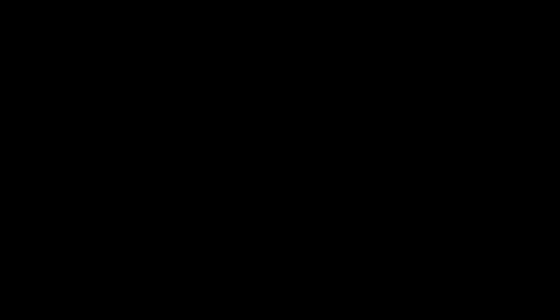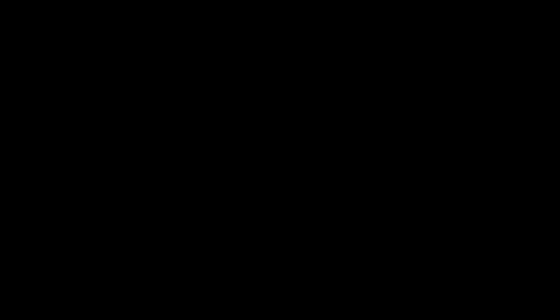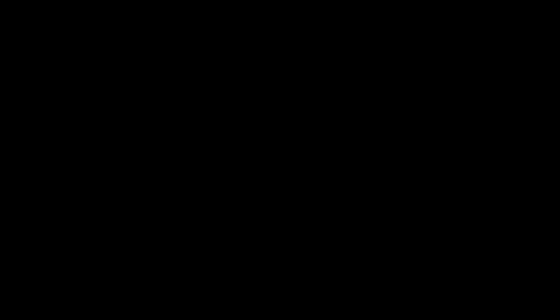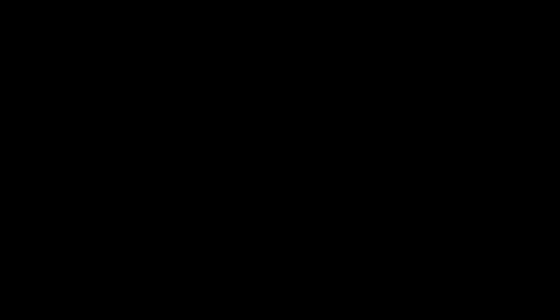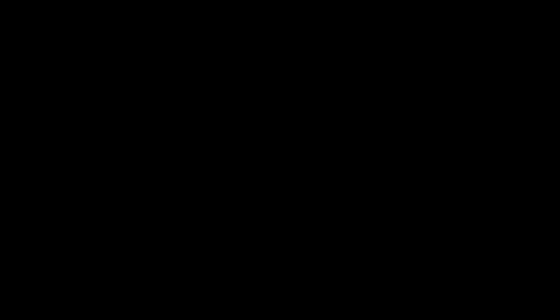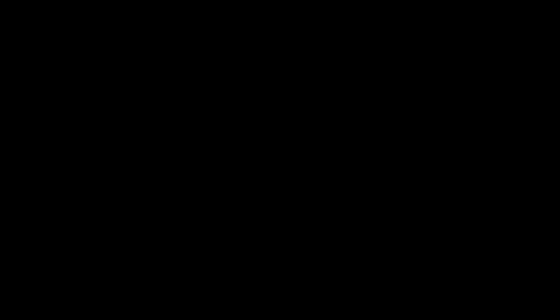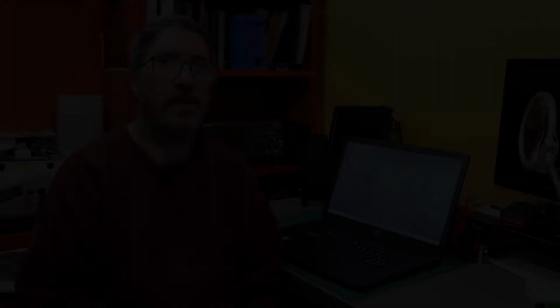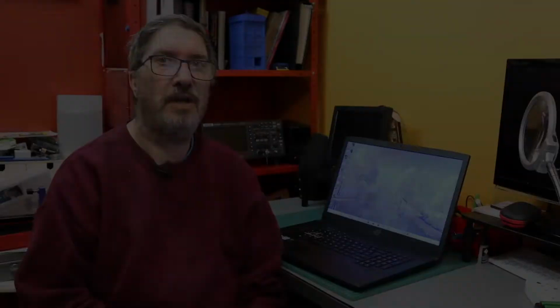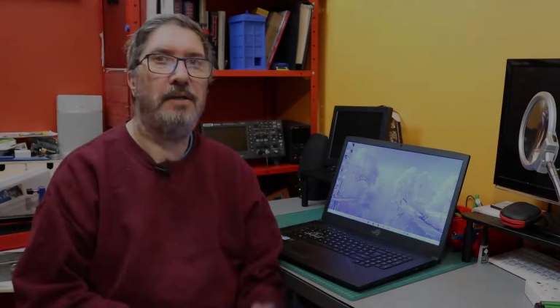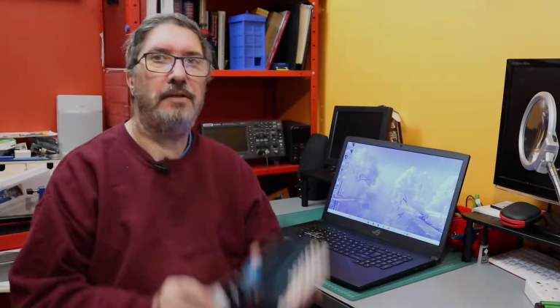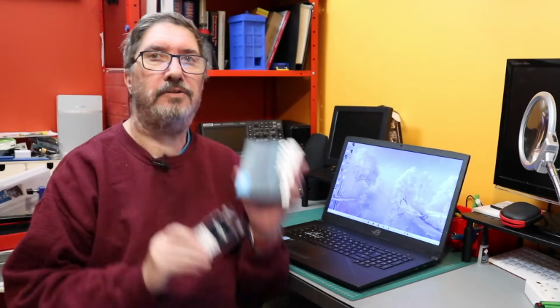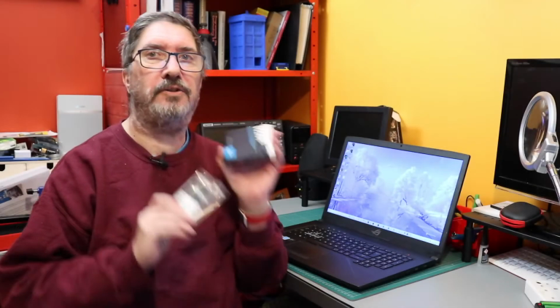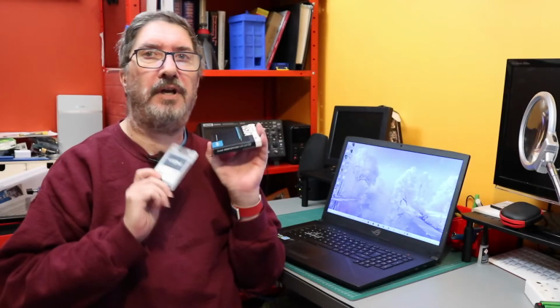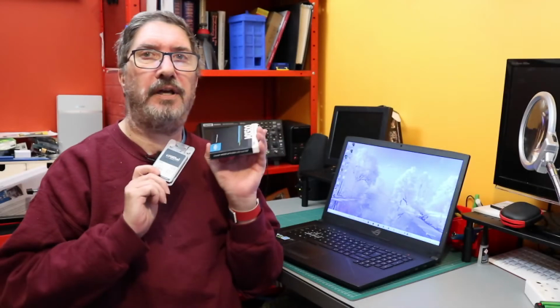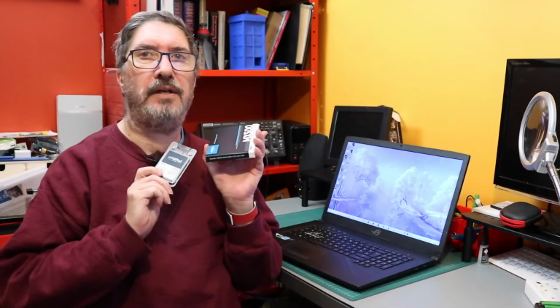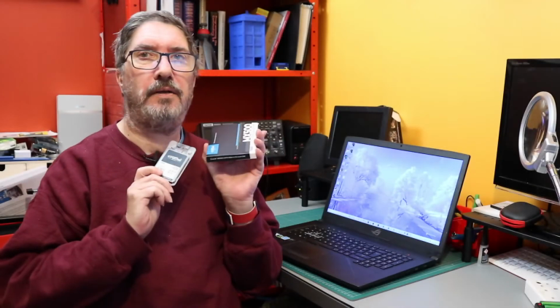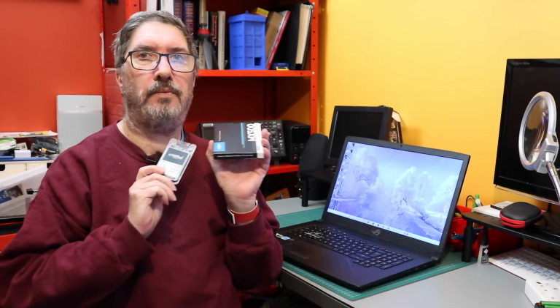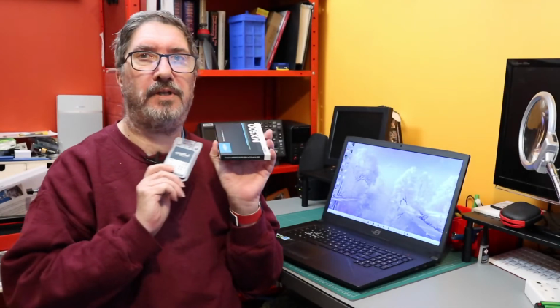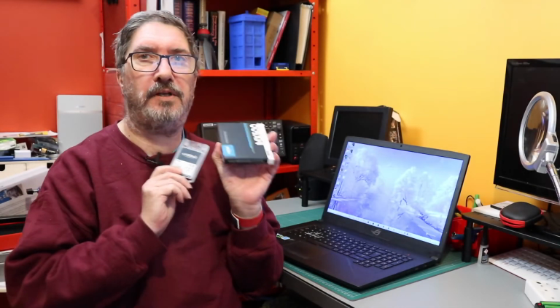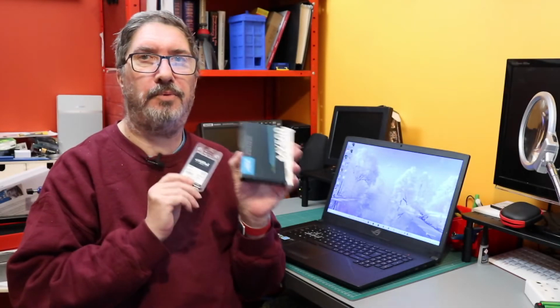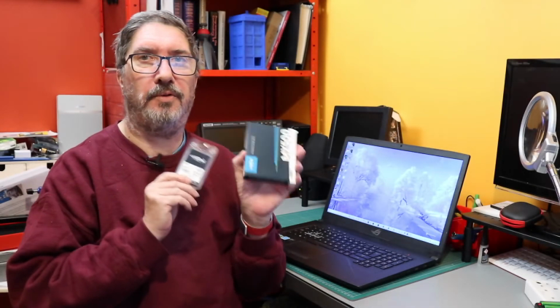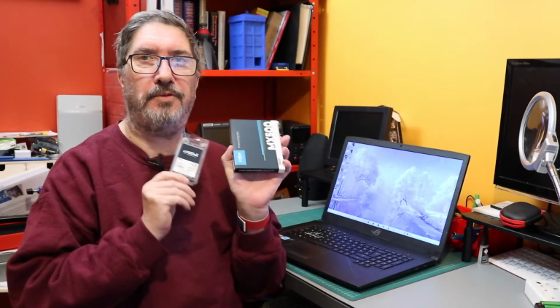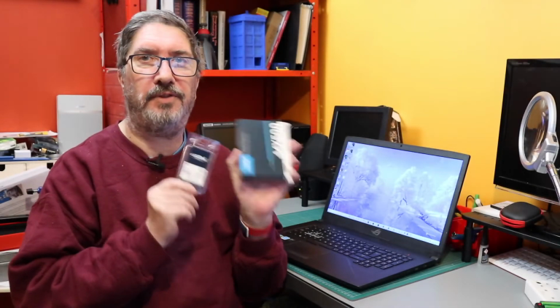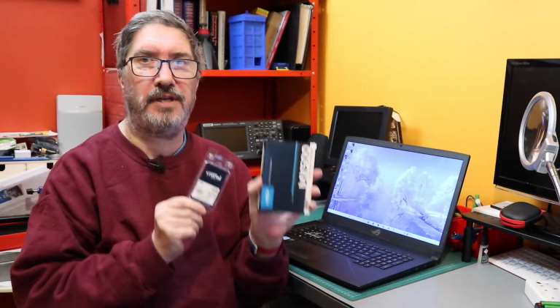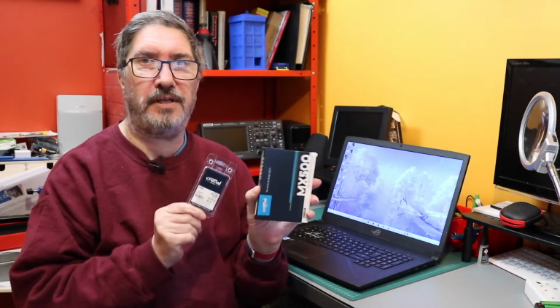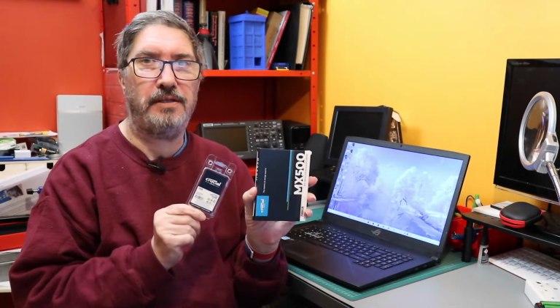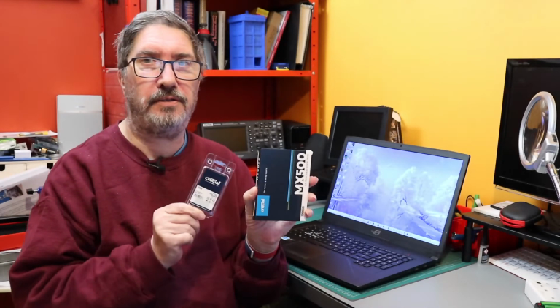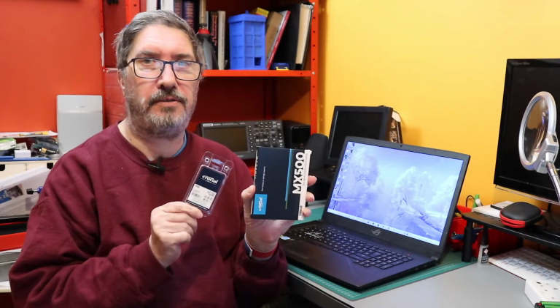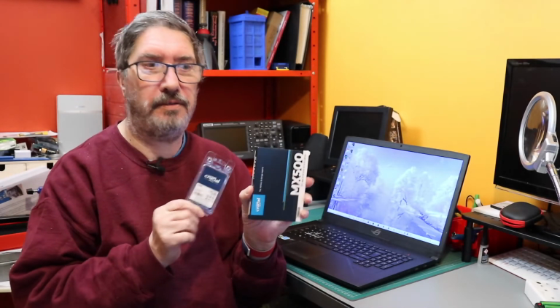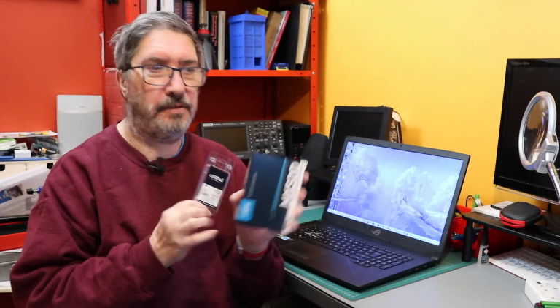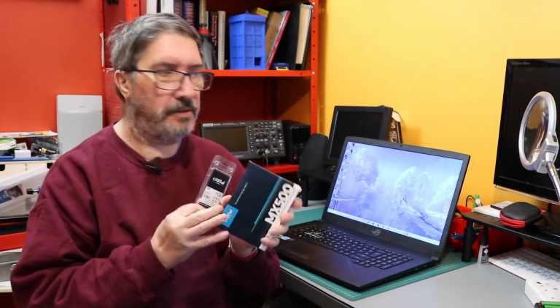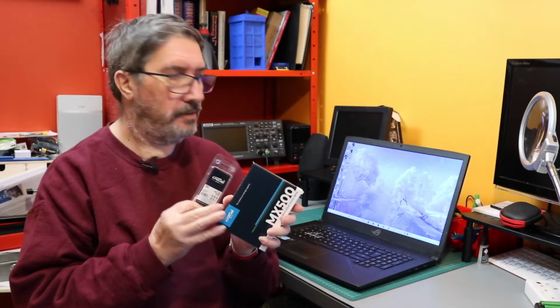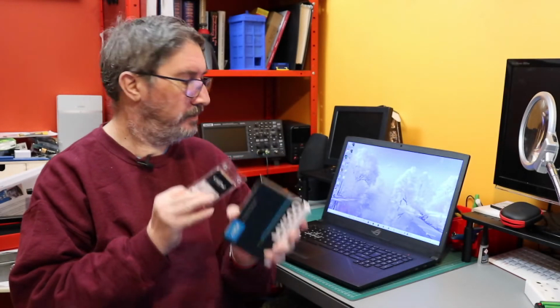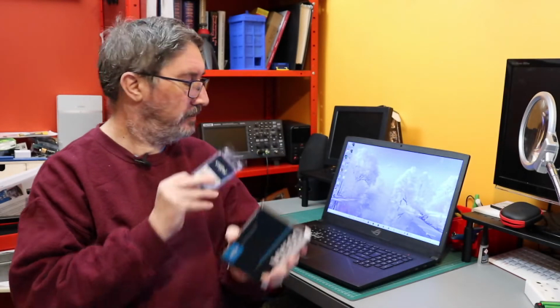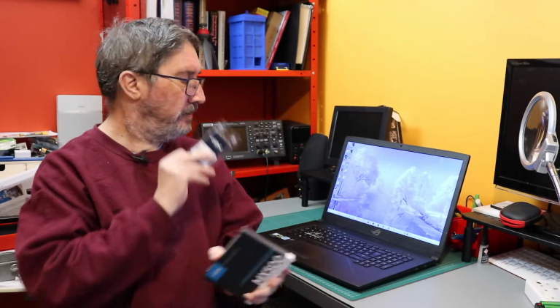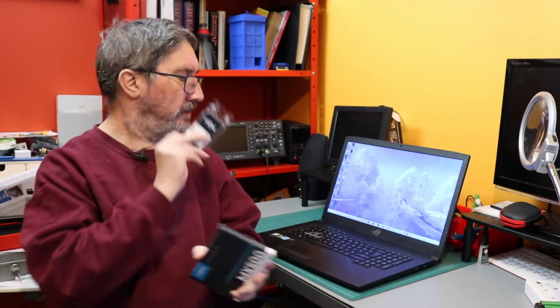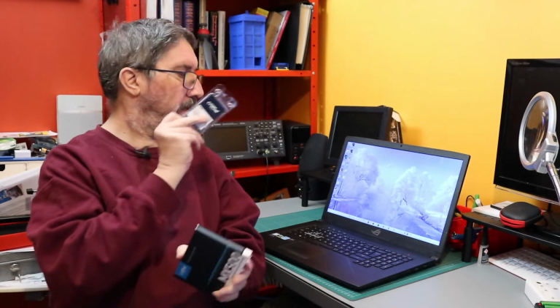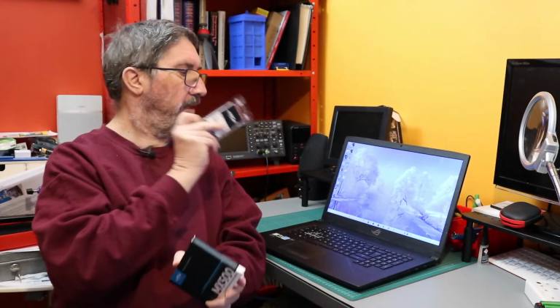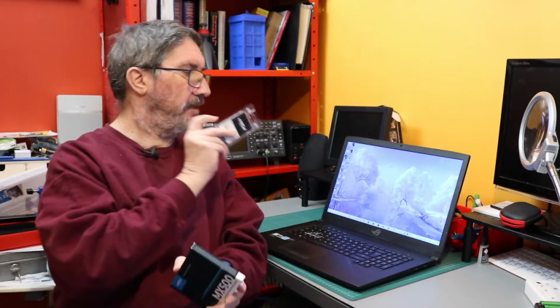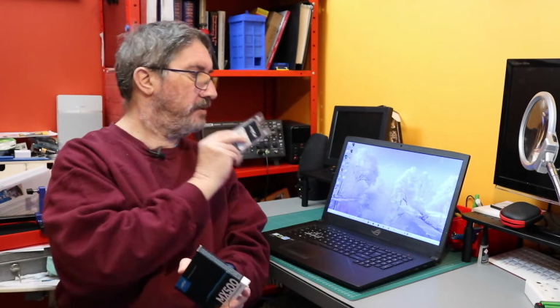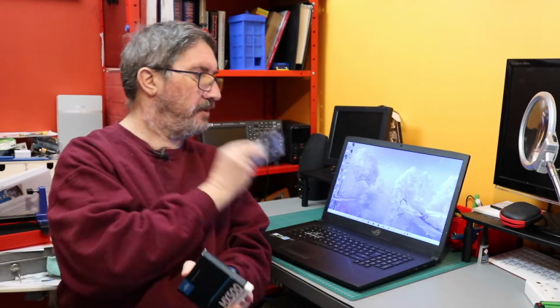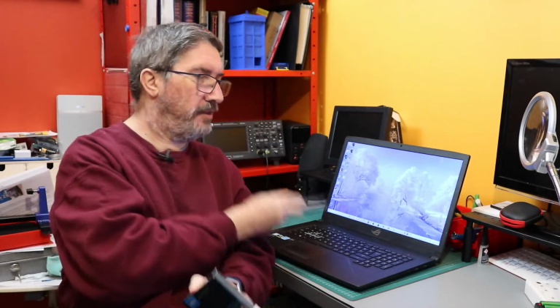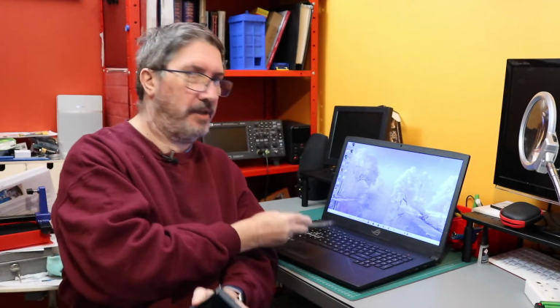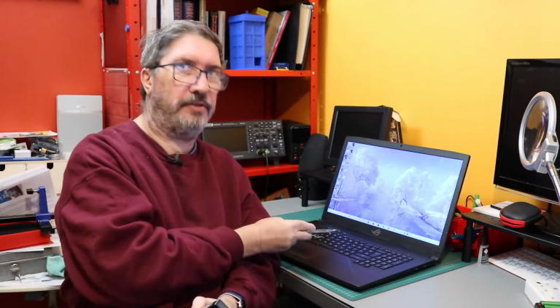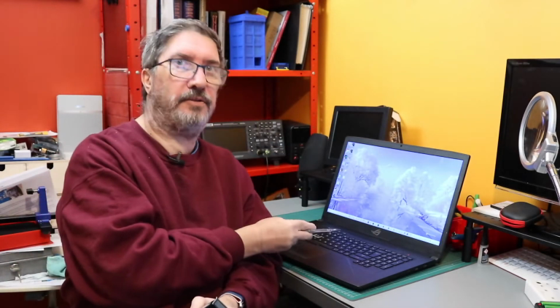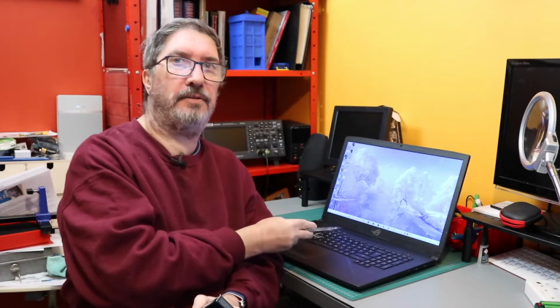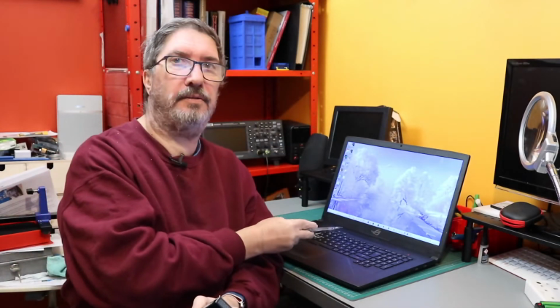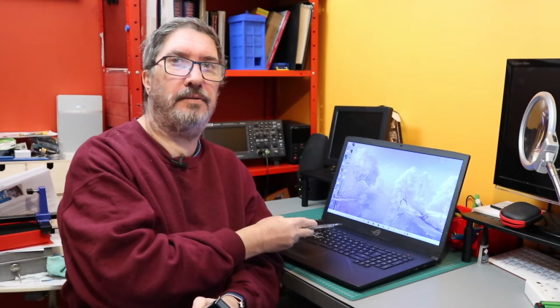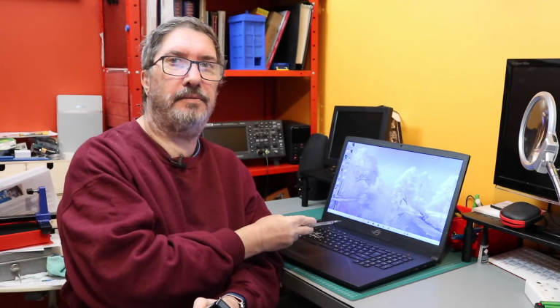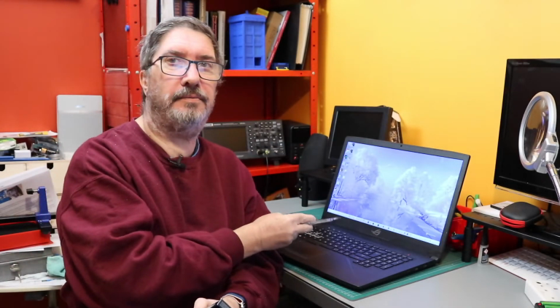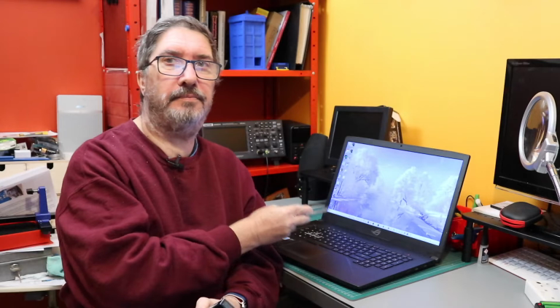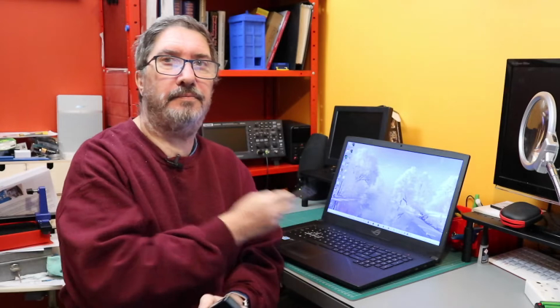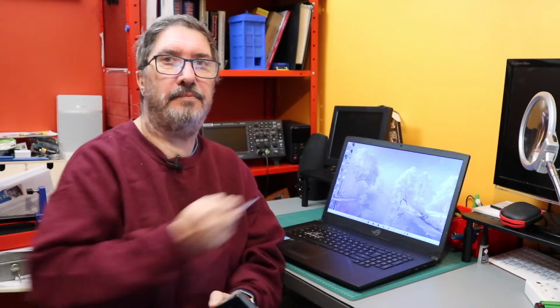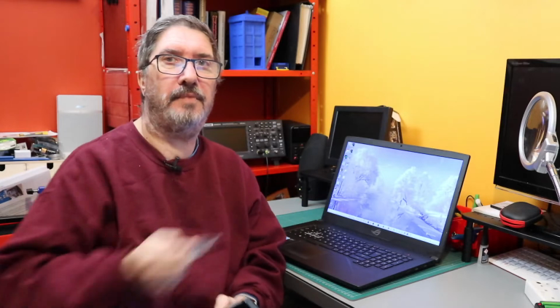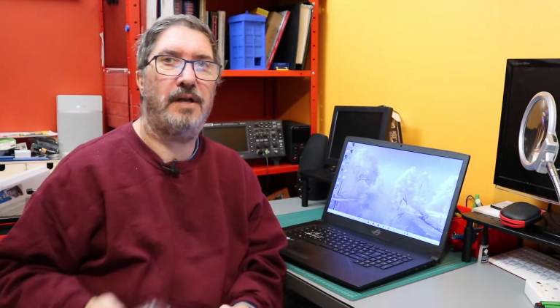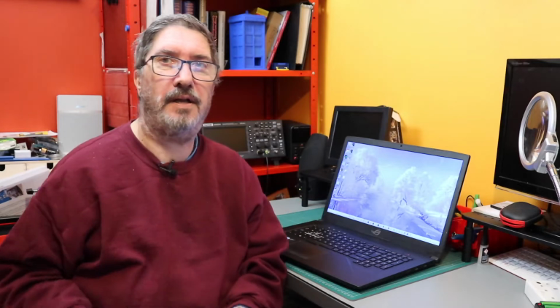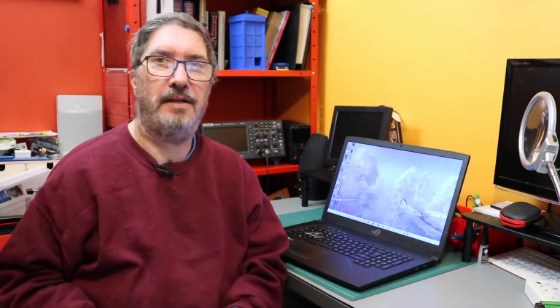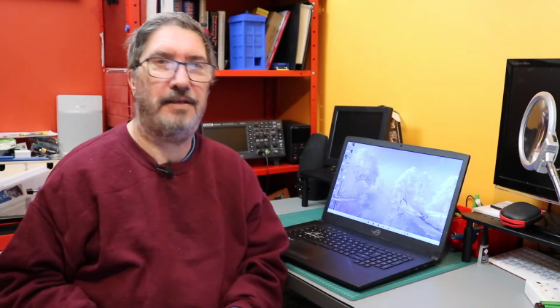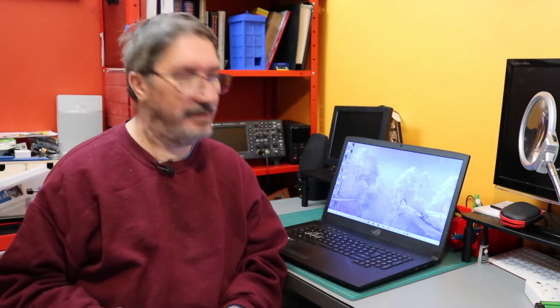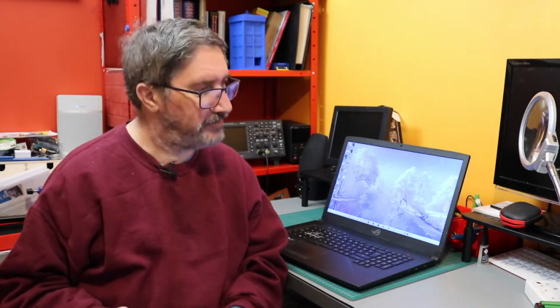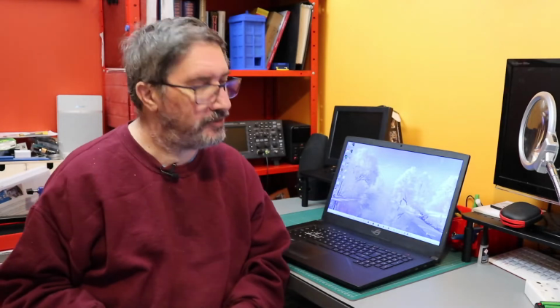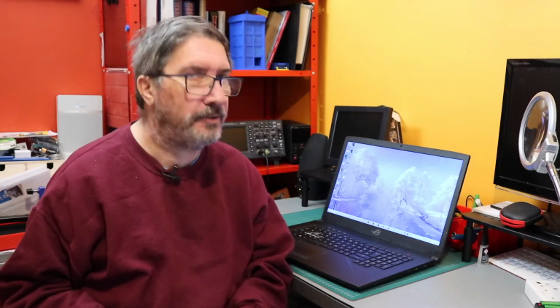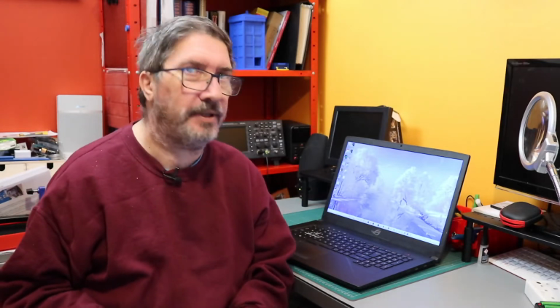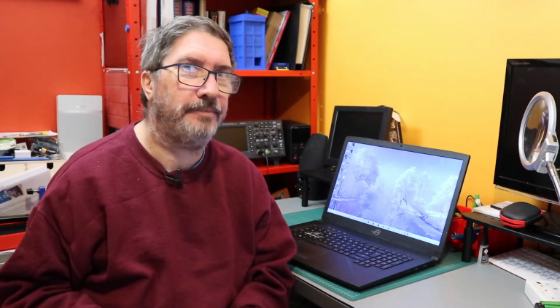Today we're going to put these into this. Let's do it.